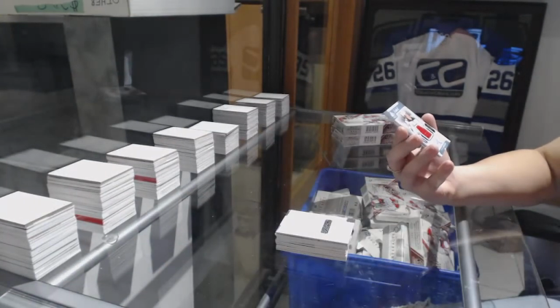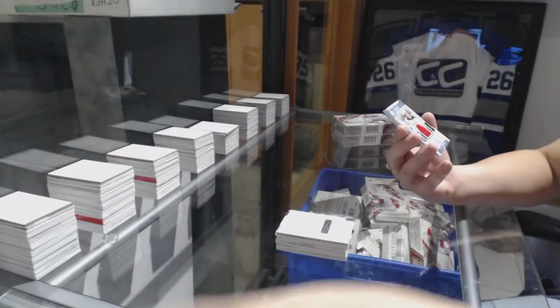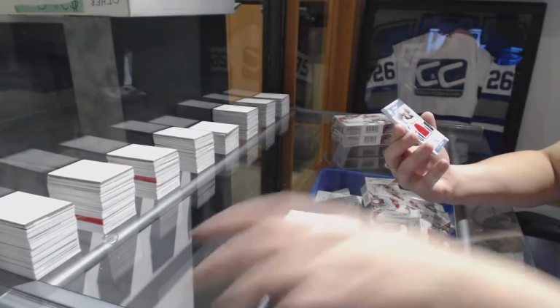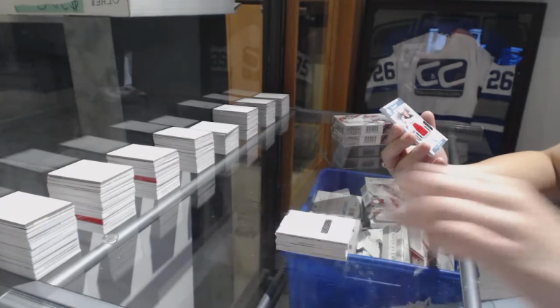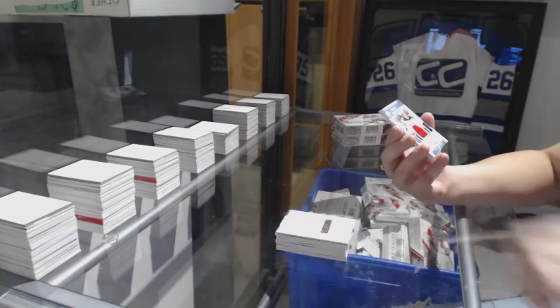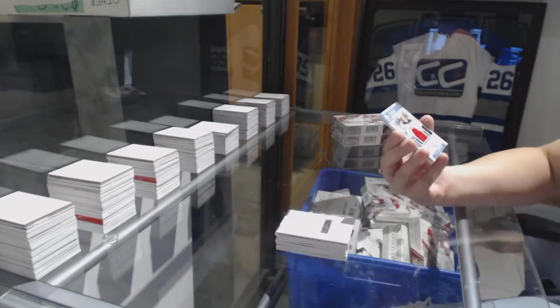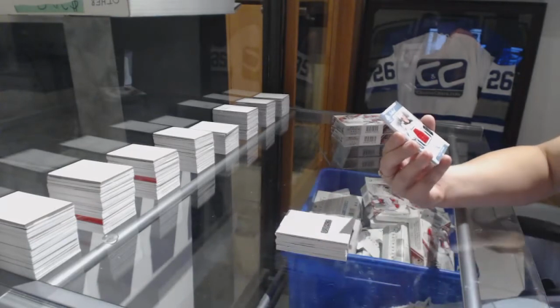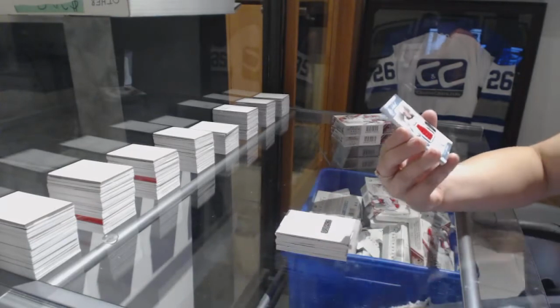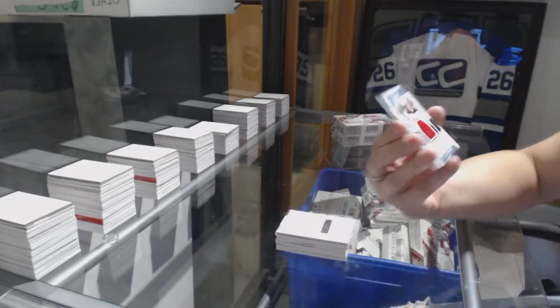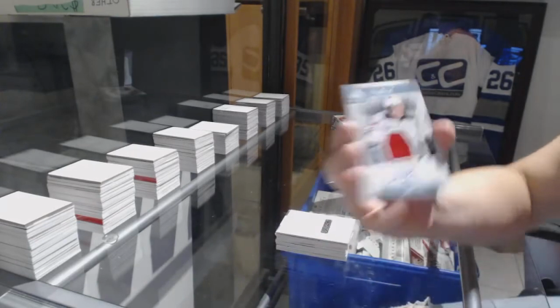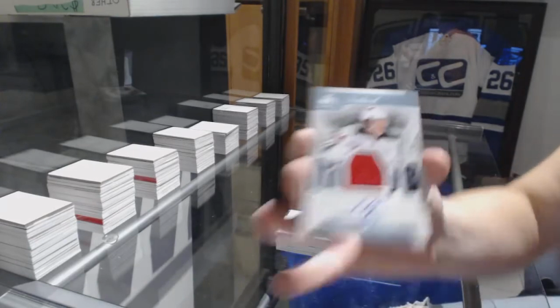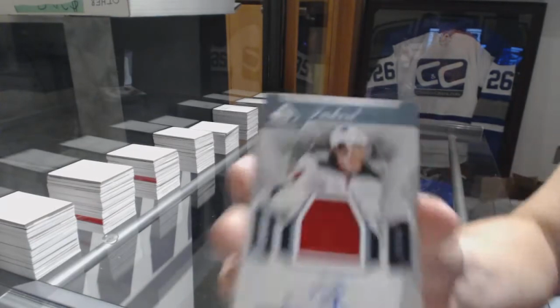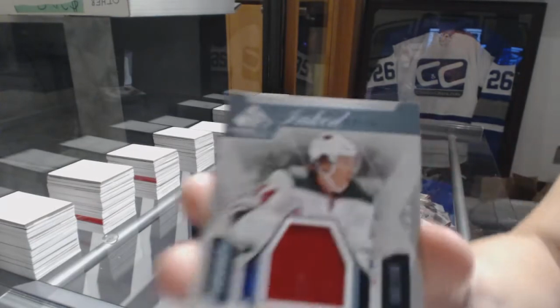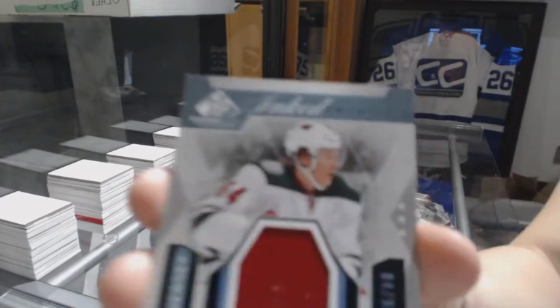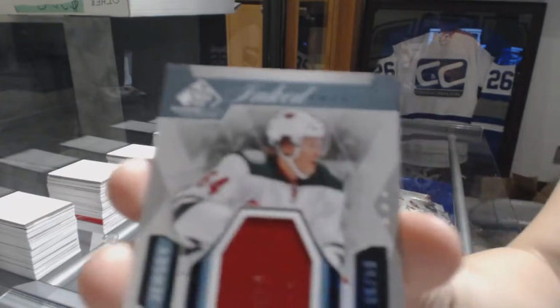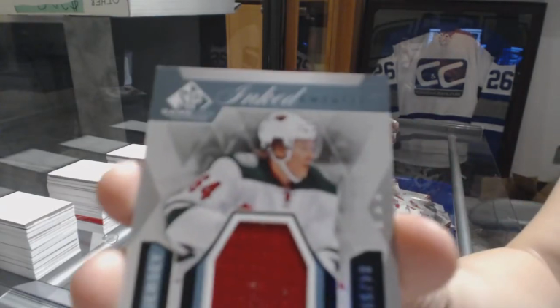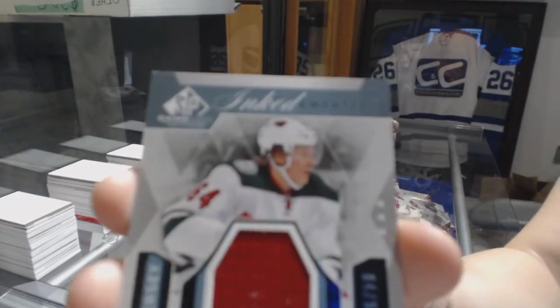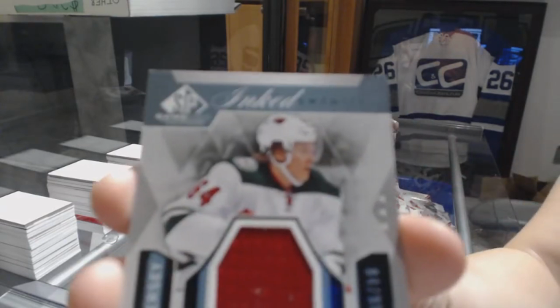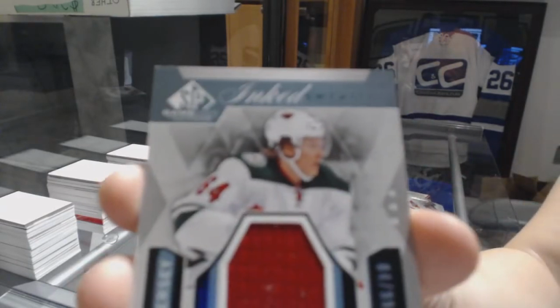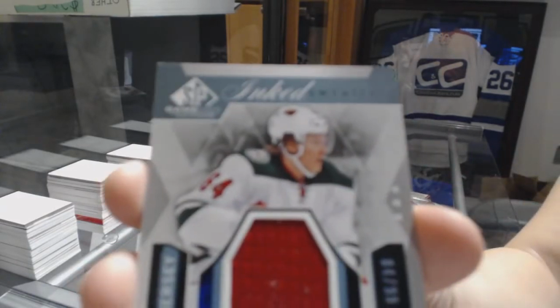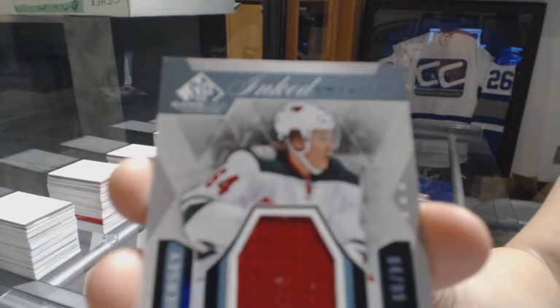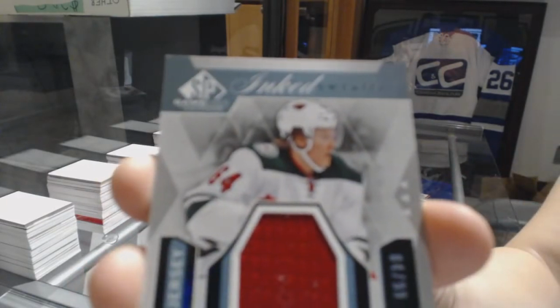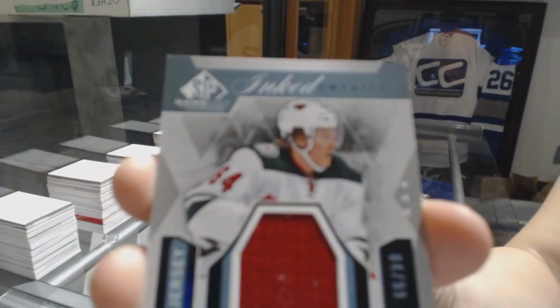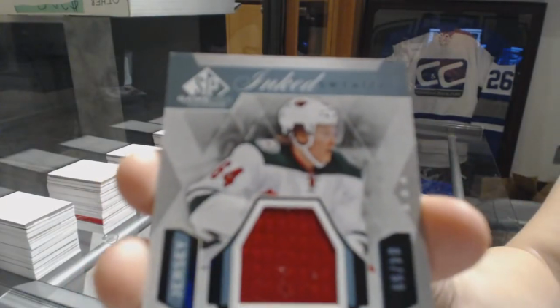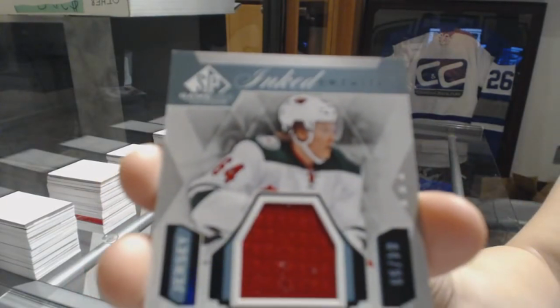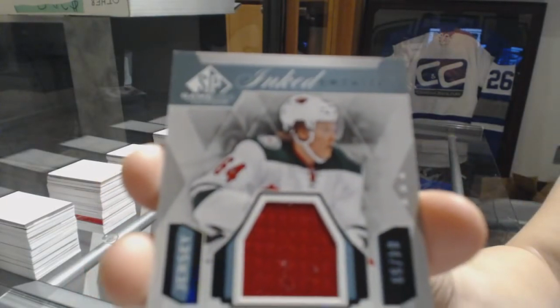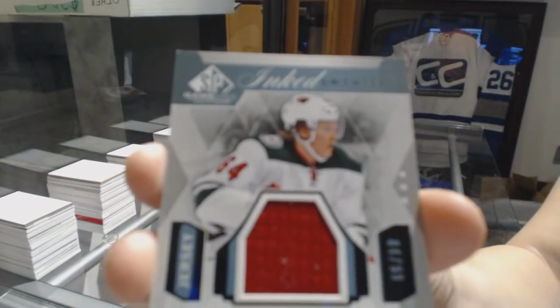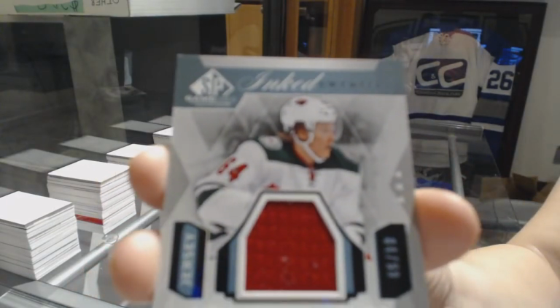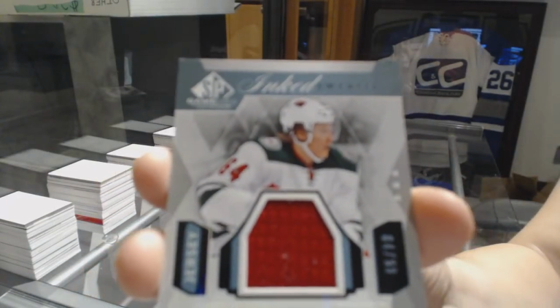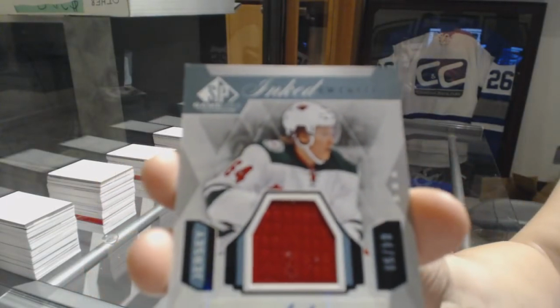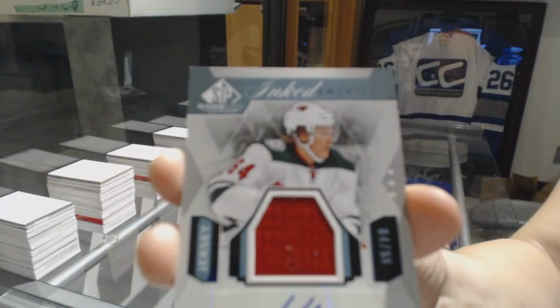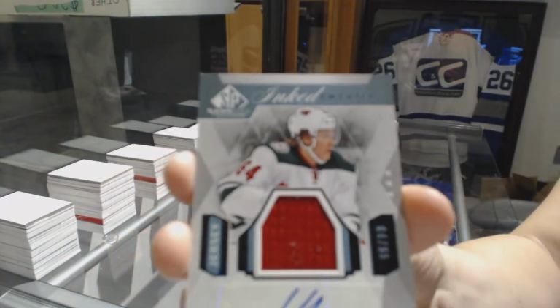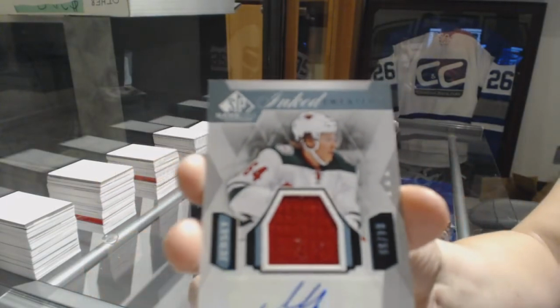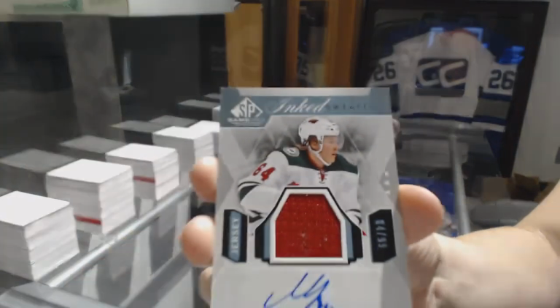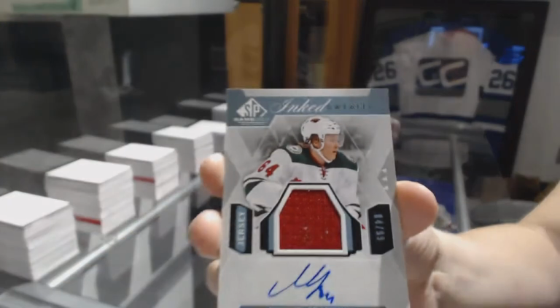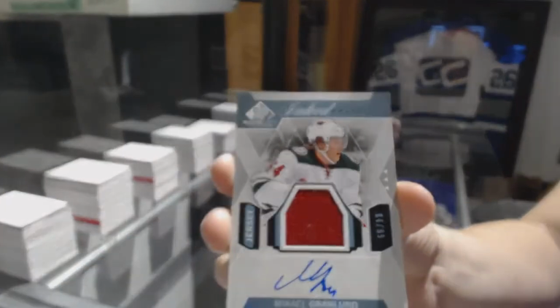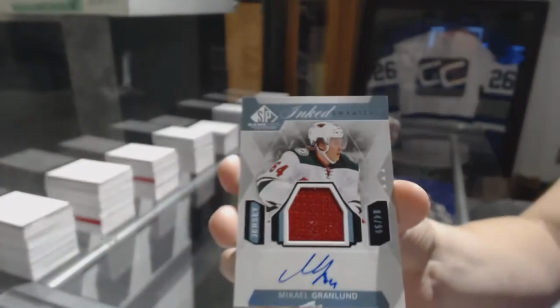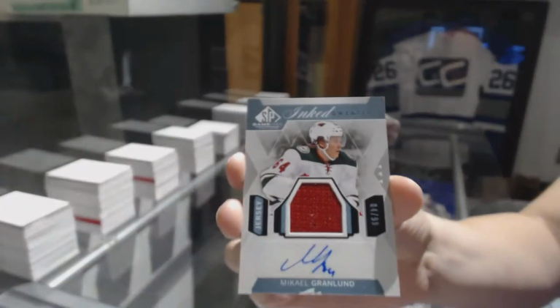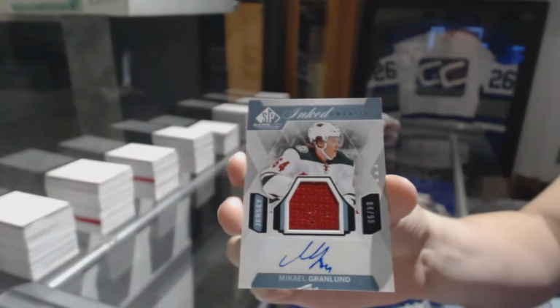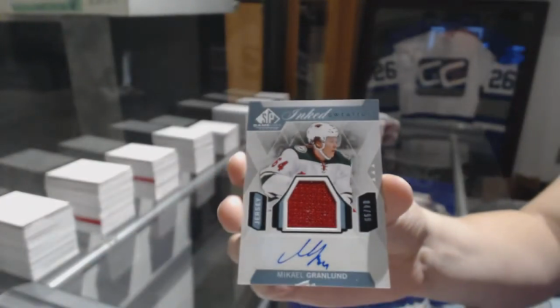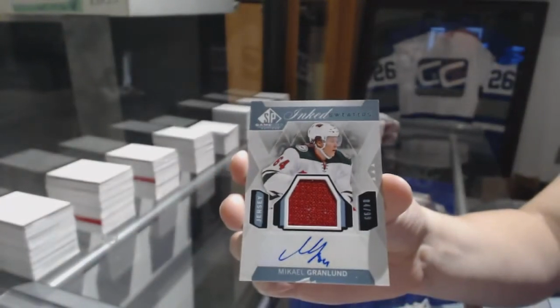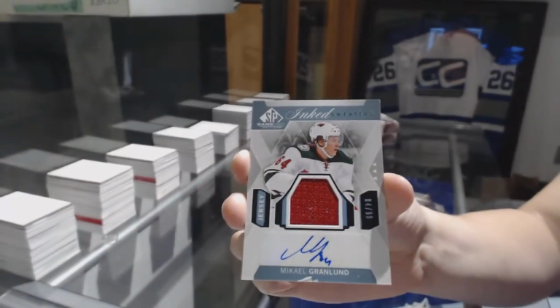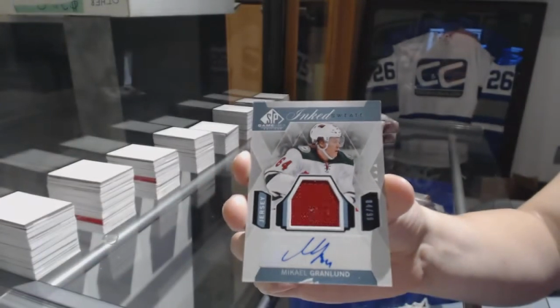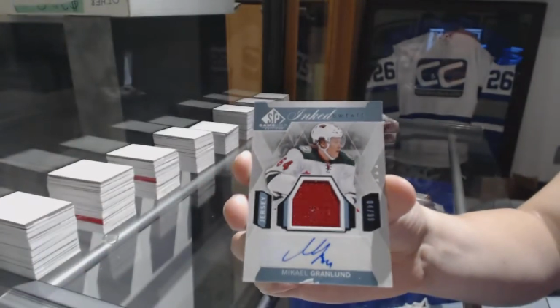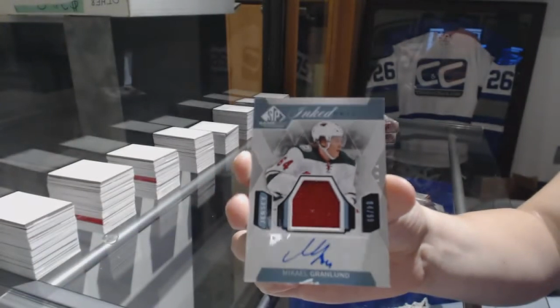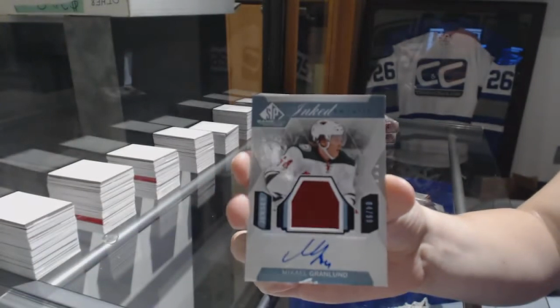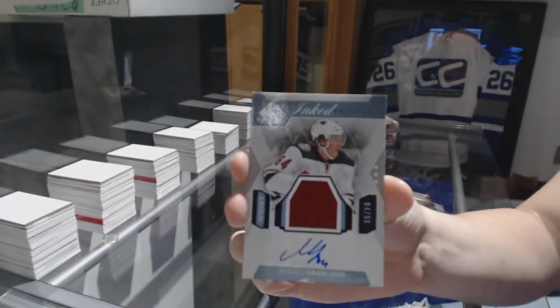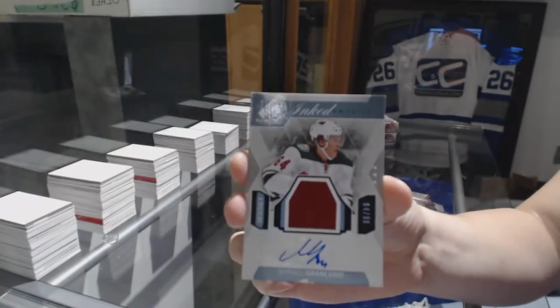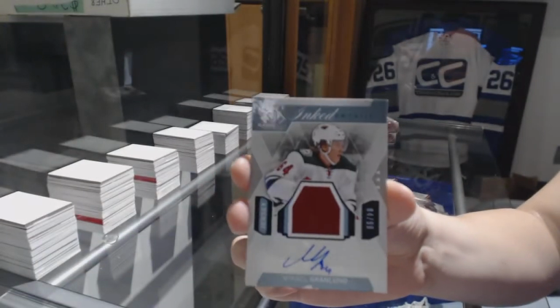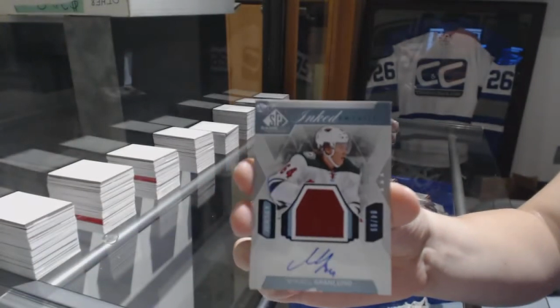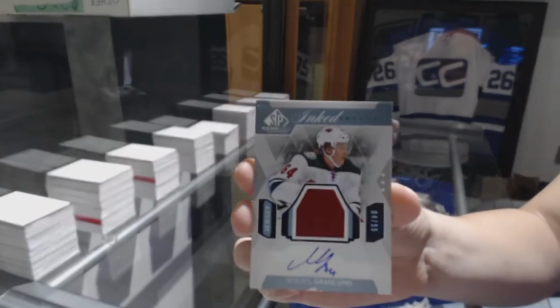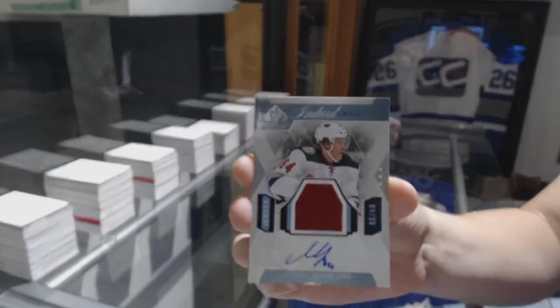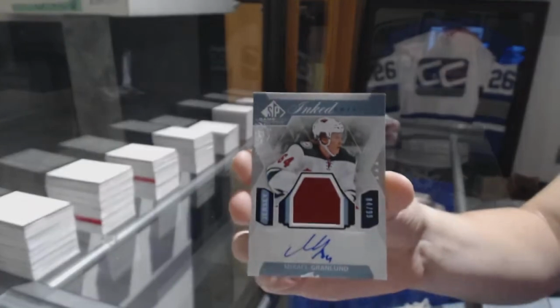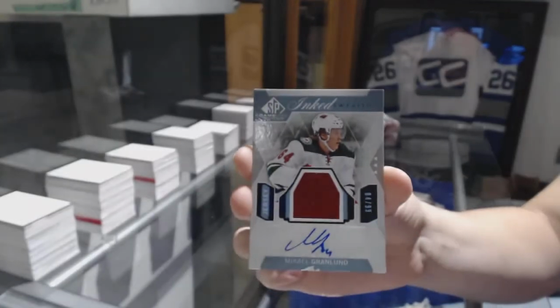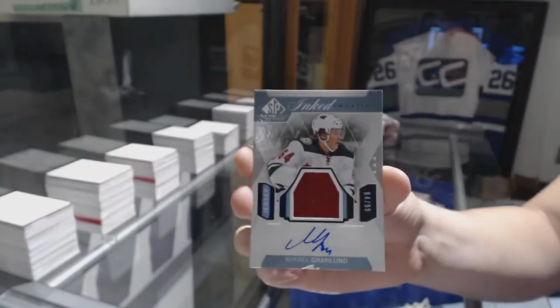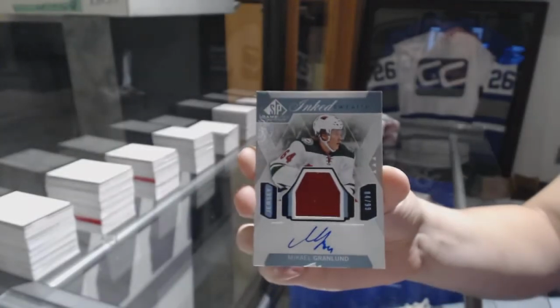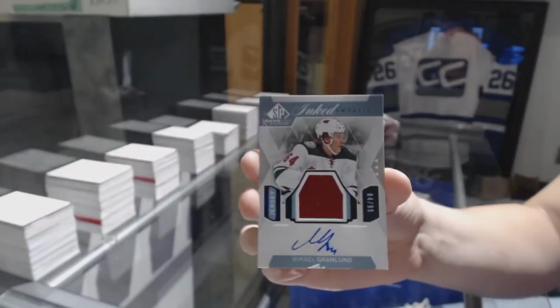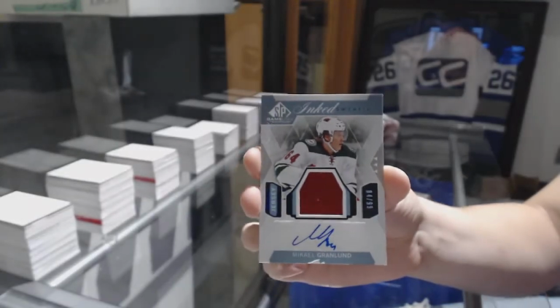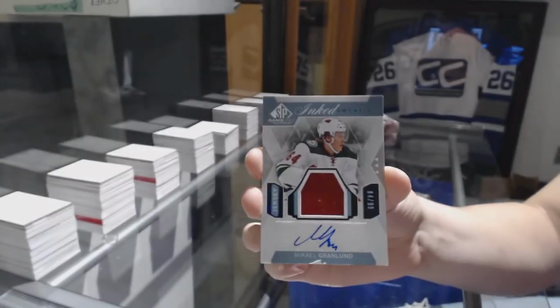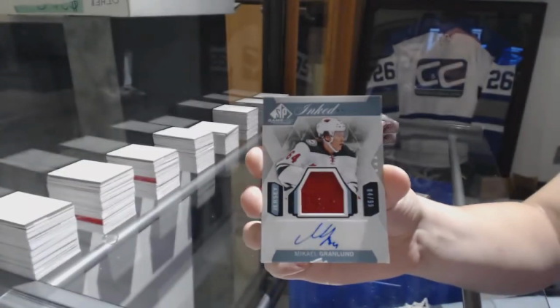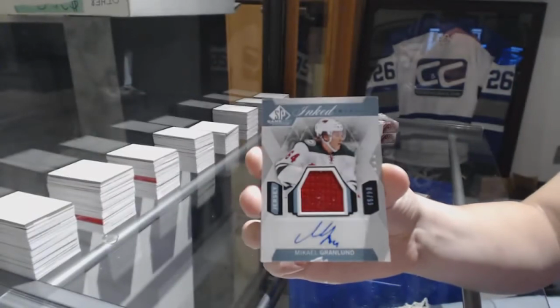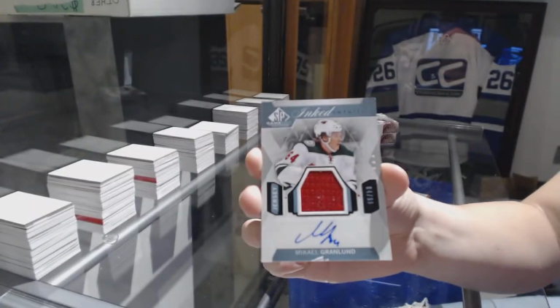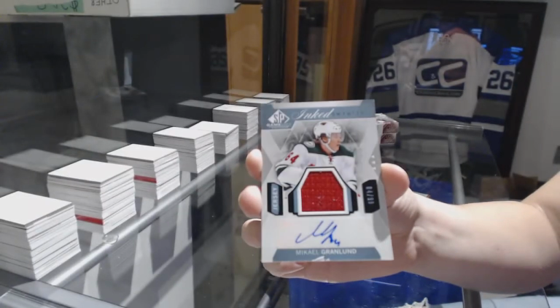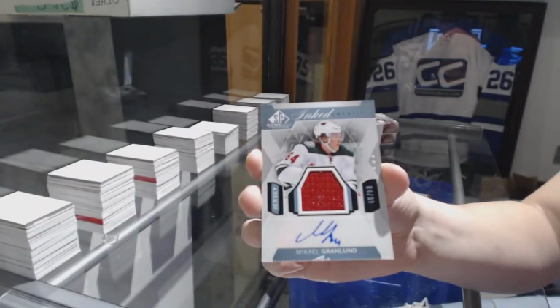An Ink Sweater jersey auto numbered to 99 for the Minnesota Wild, Mikael Grandlin. Obviously some chipping on that one.